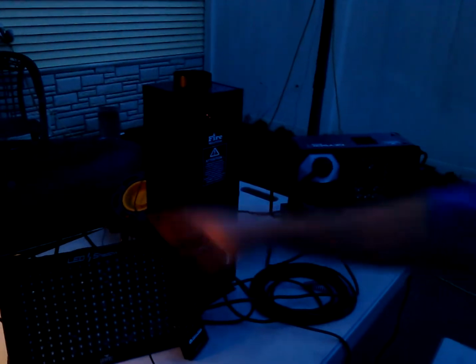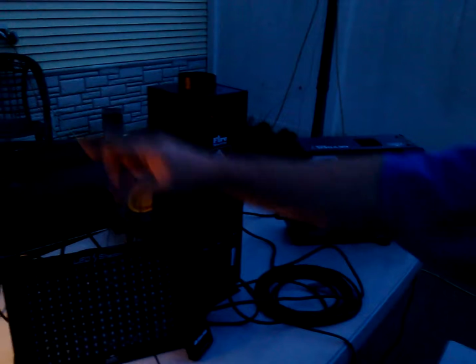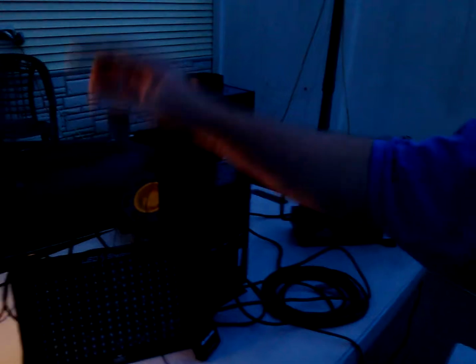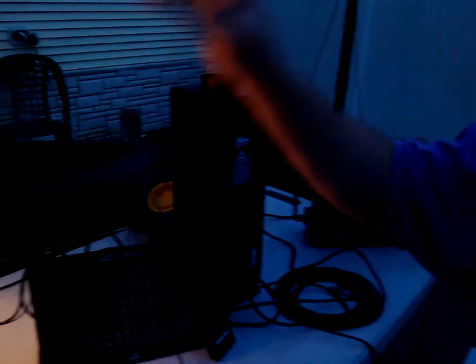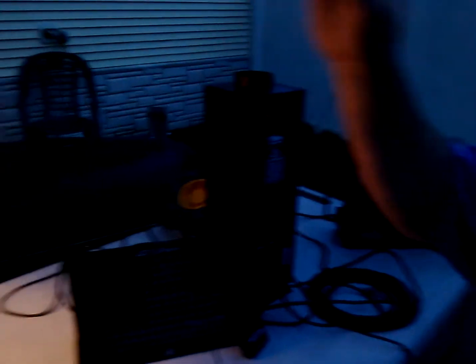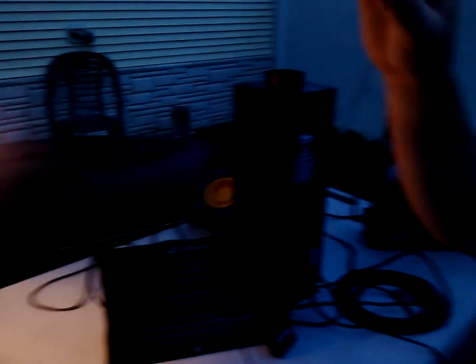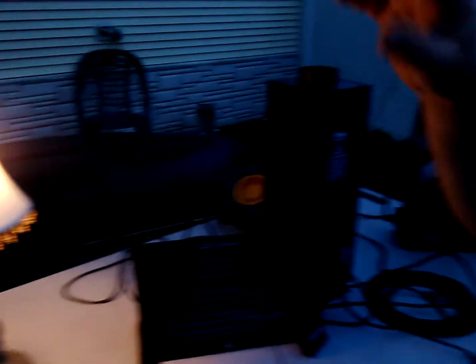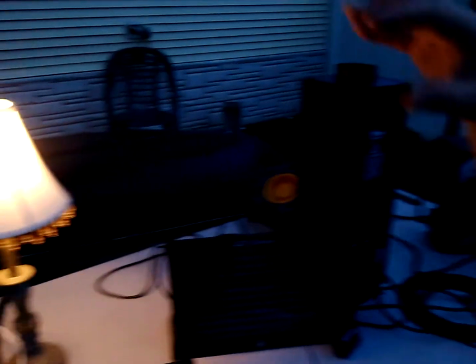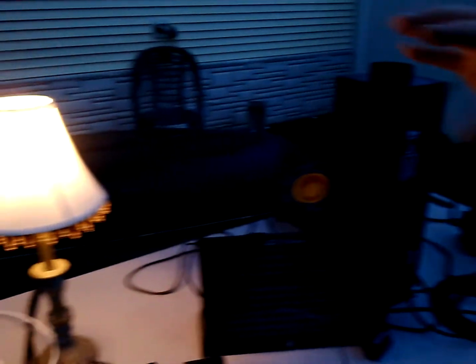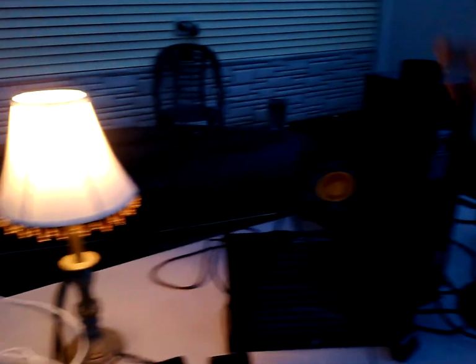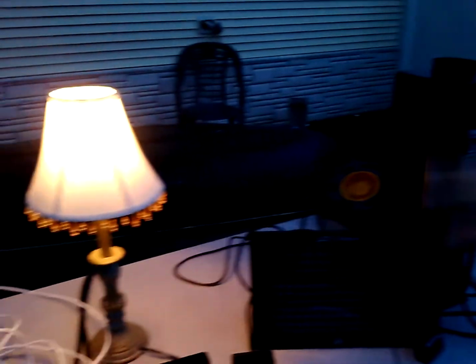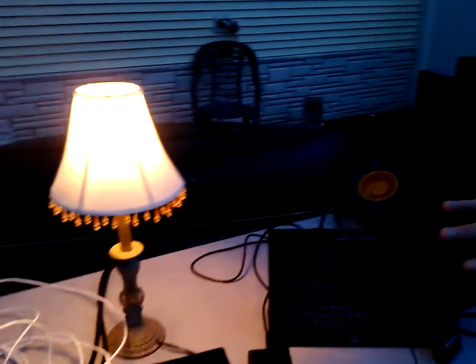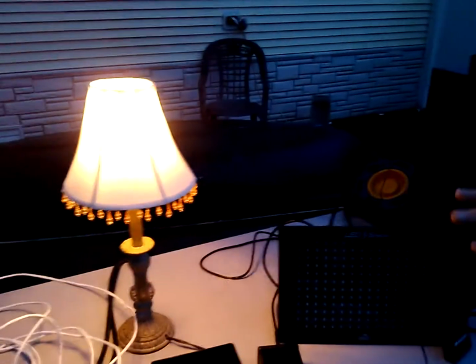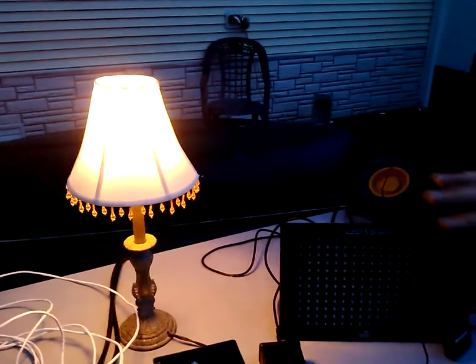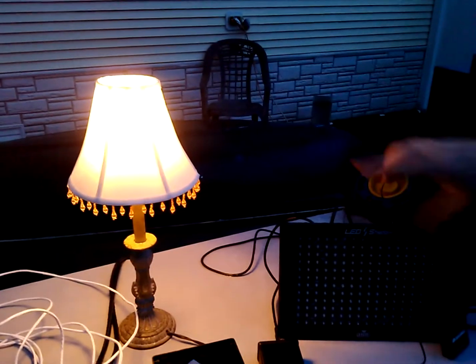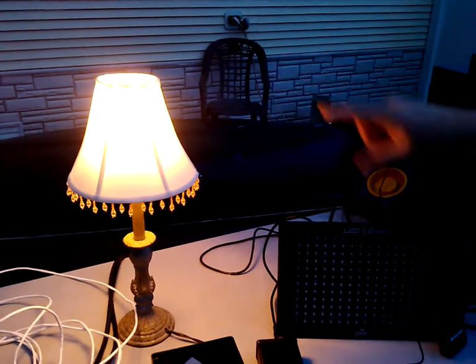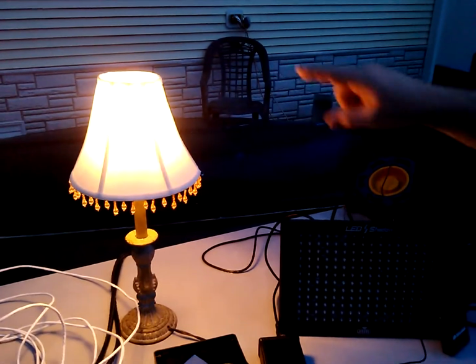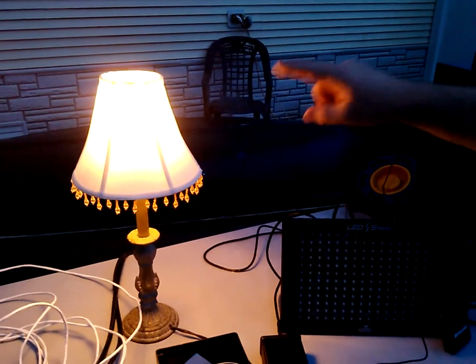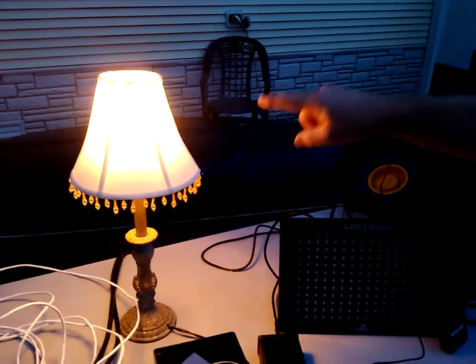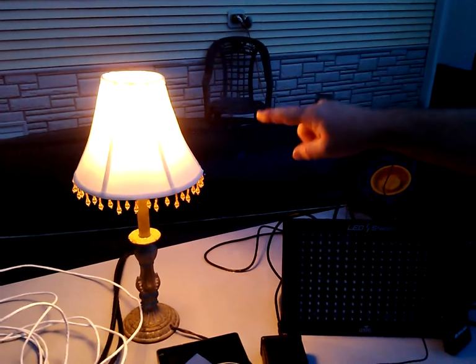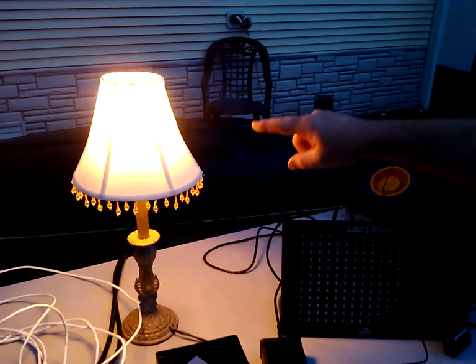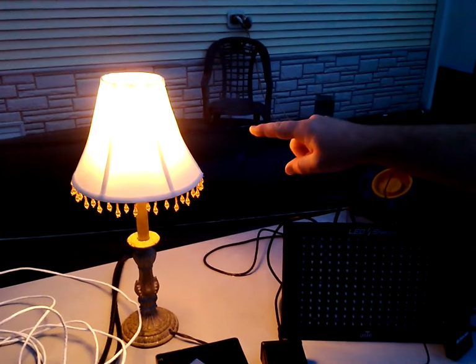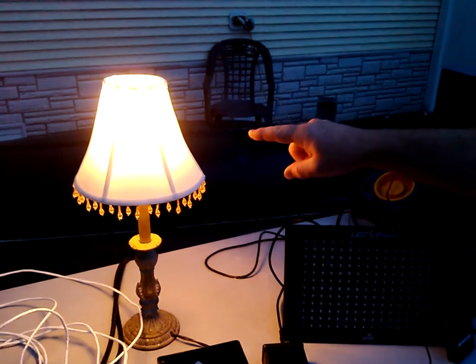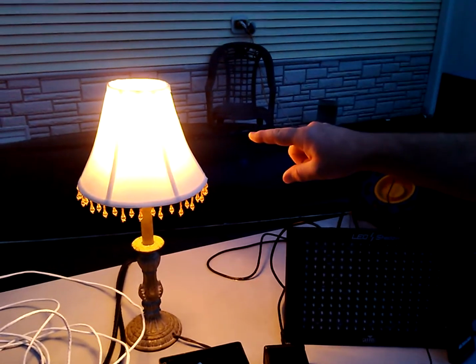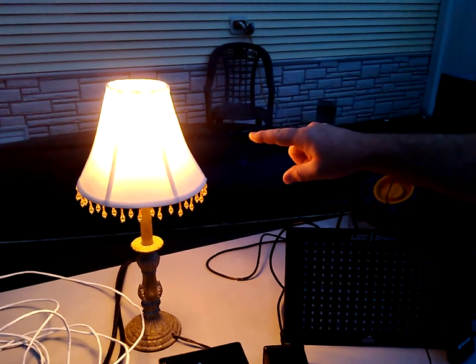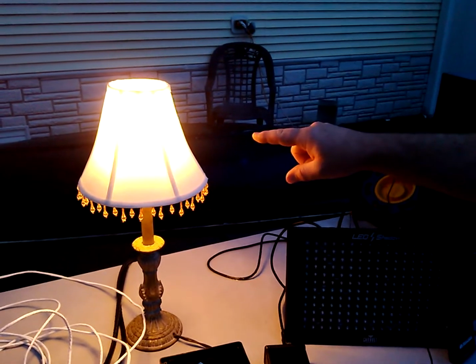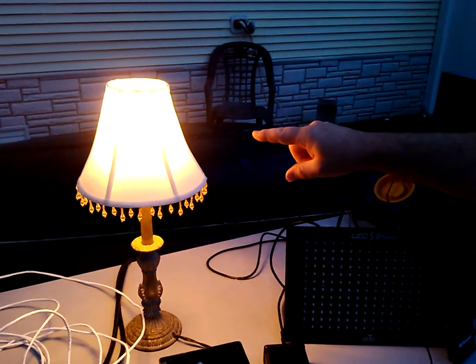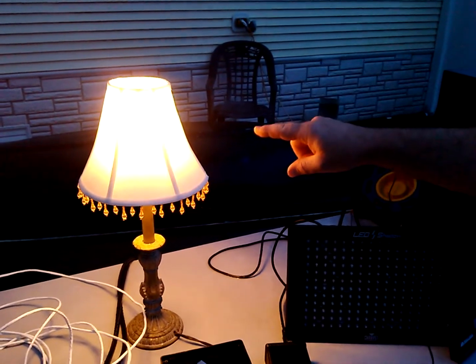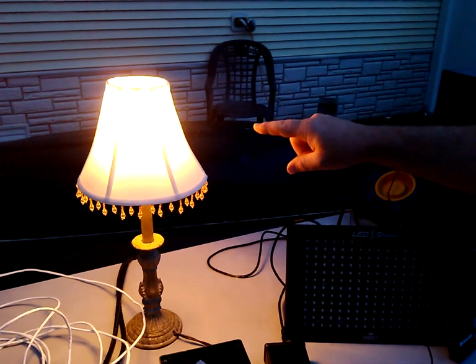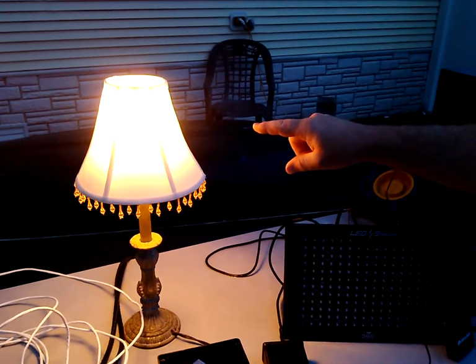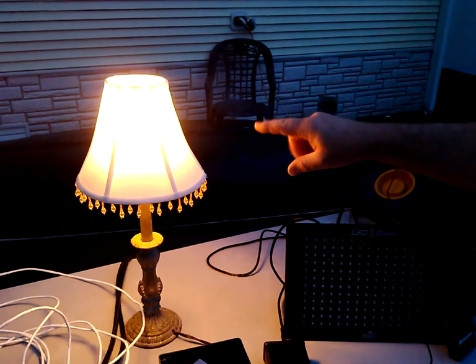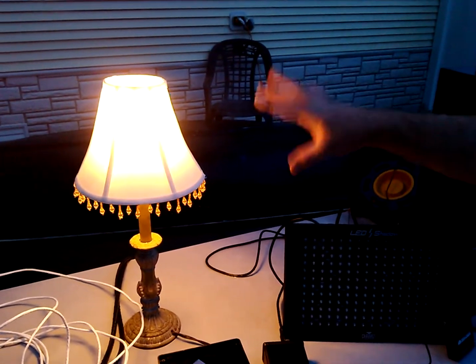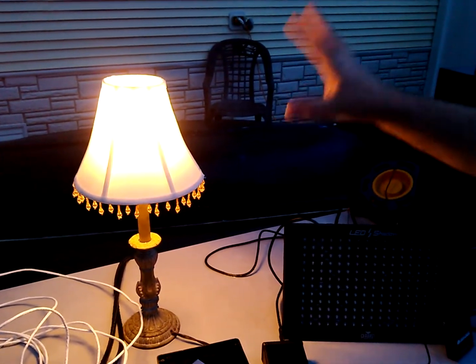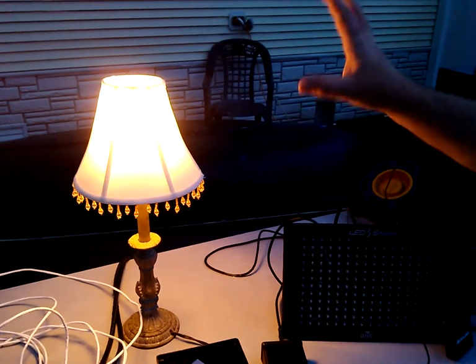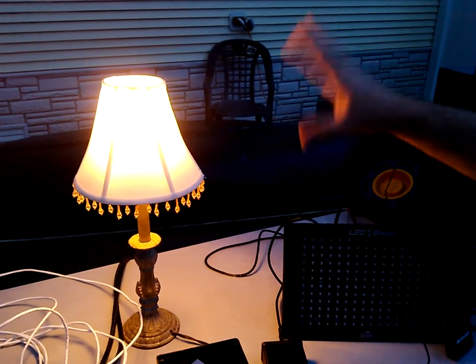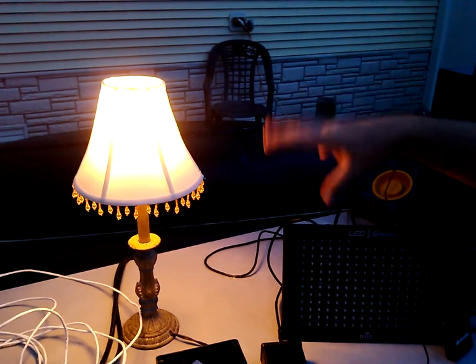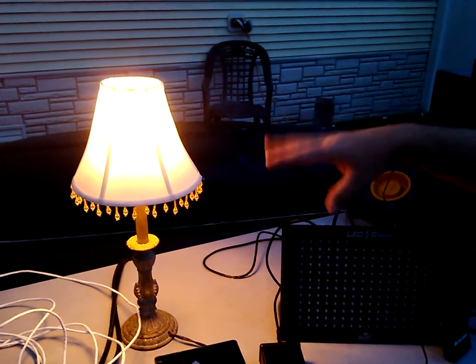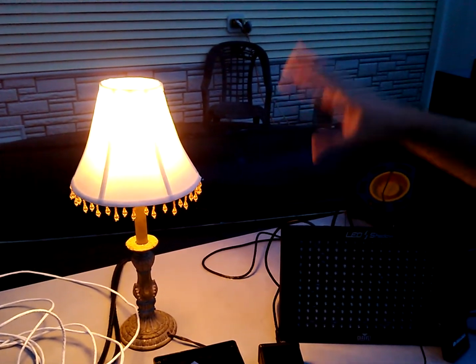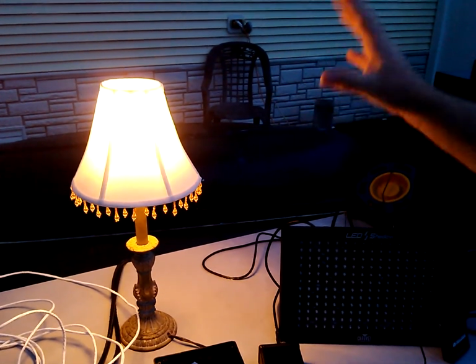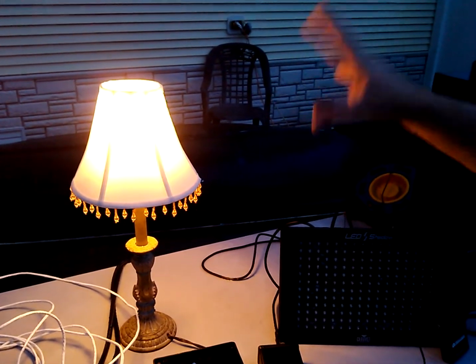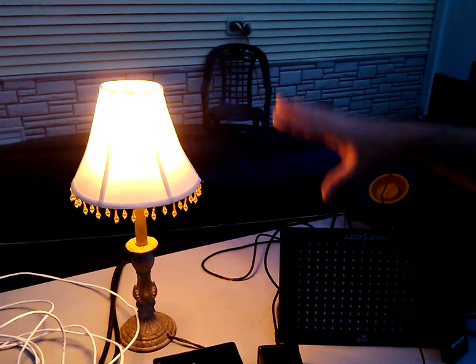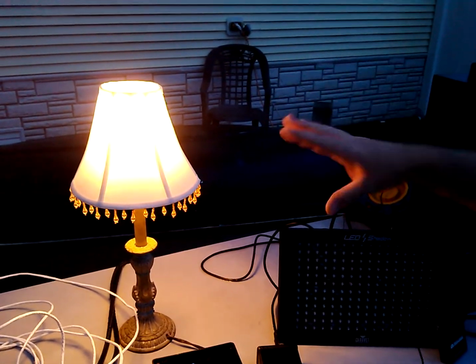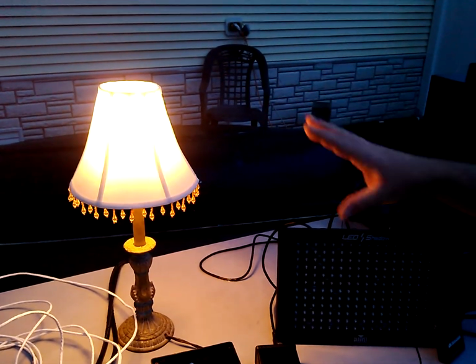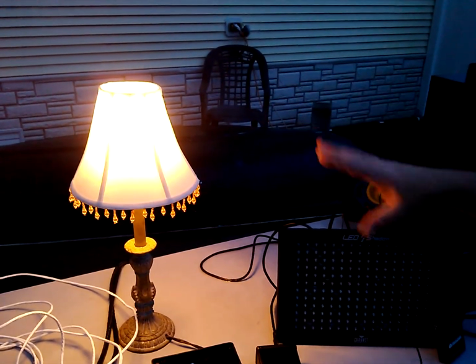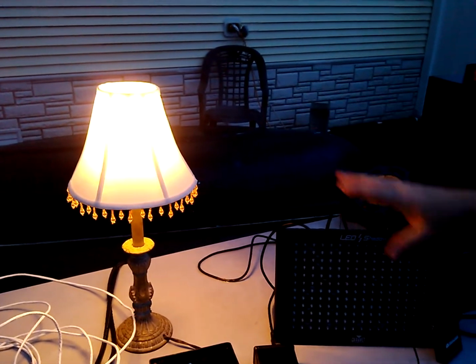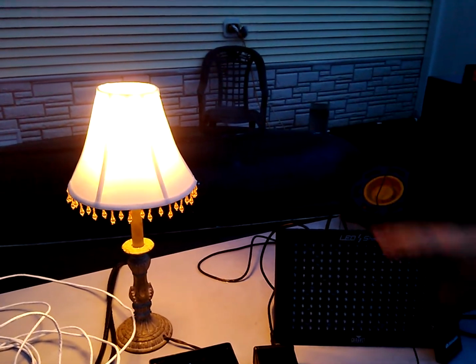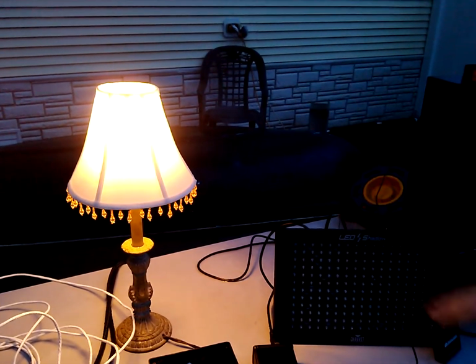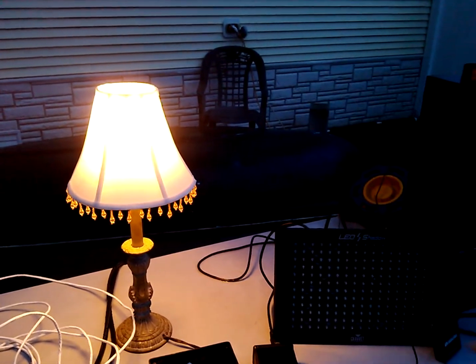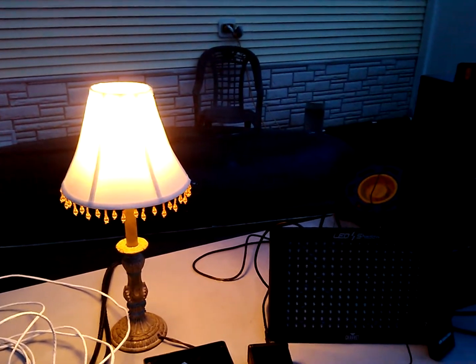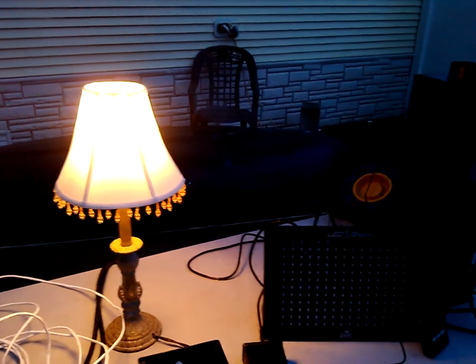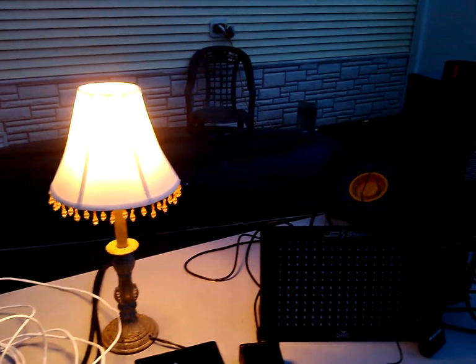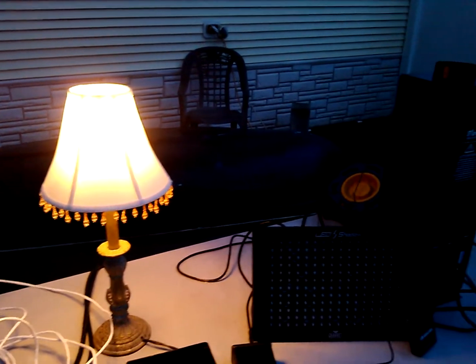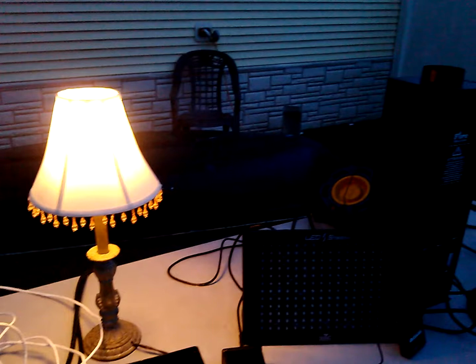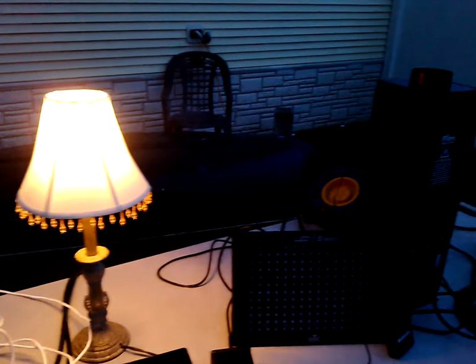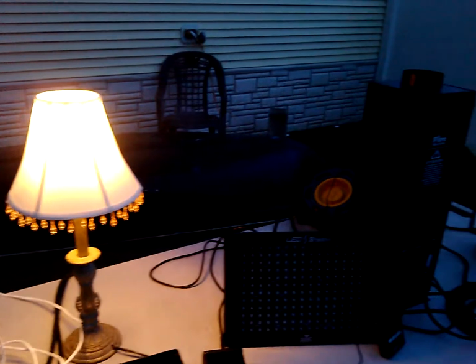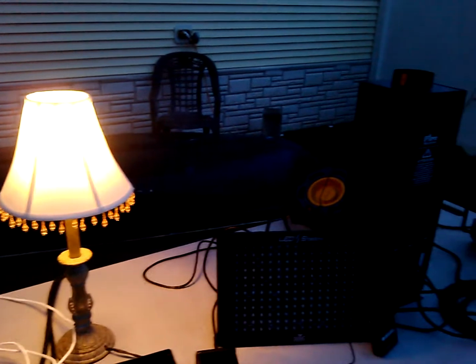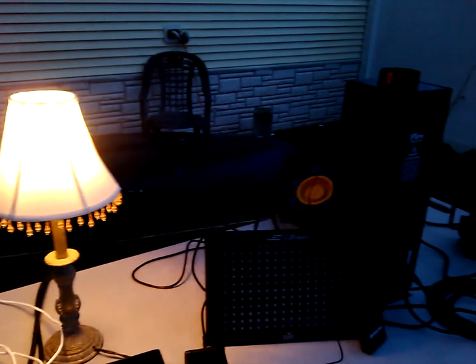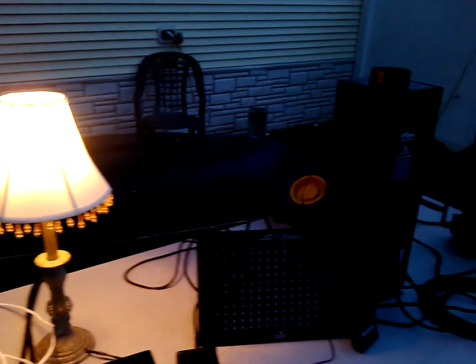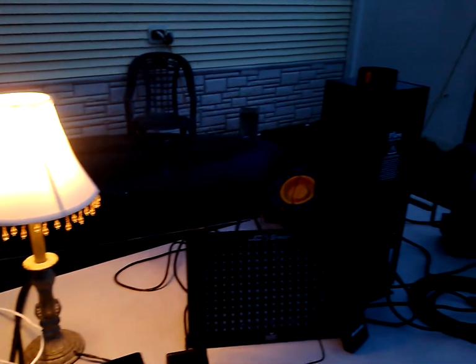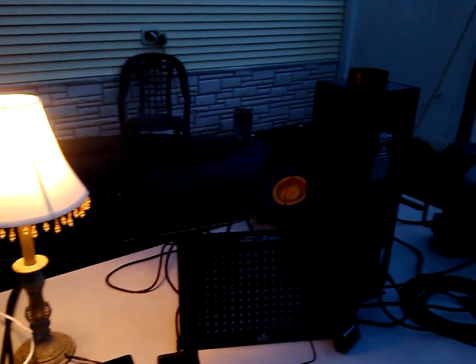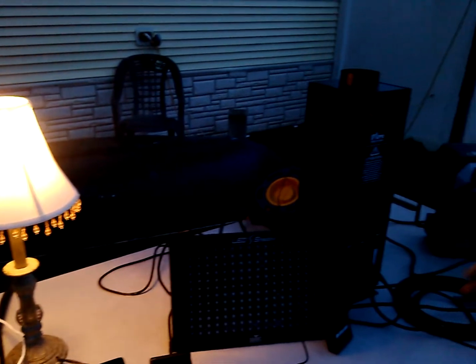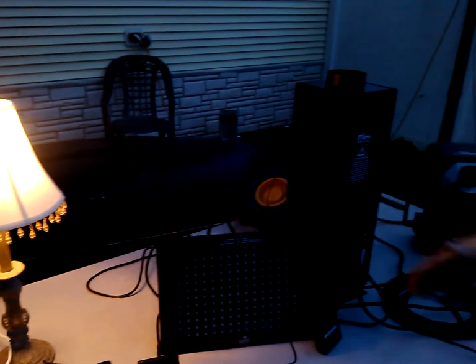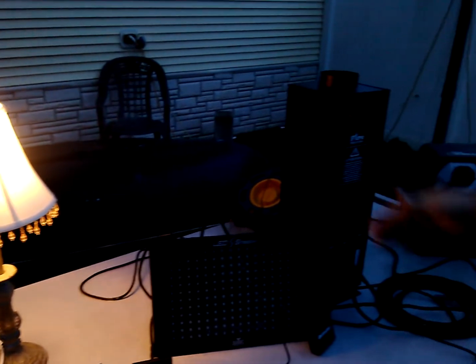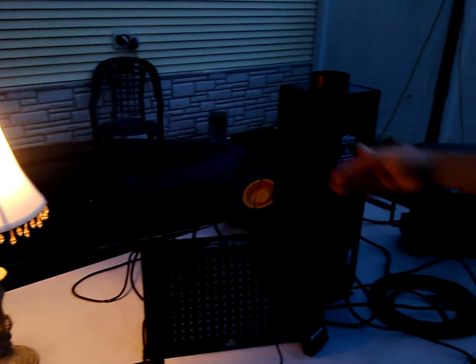I am running a background show, signified by this lamp — it slowly fades up and down. That lets me know the software is running.